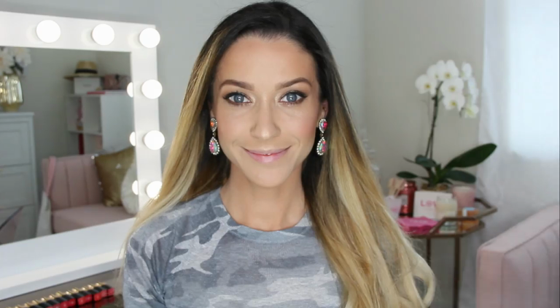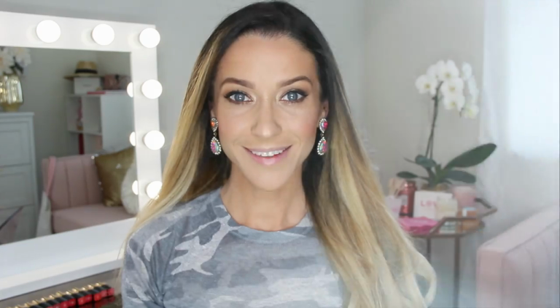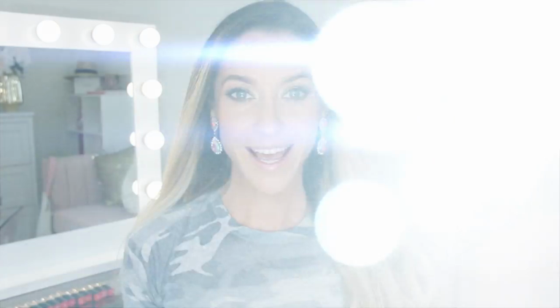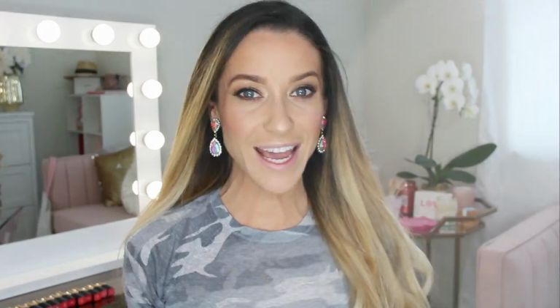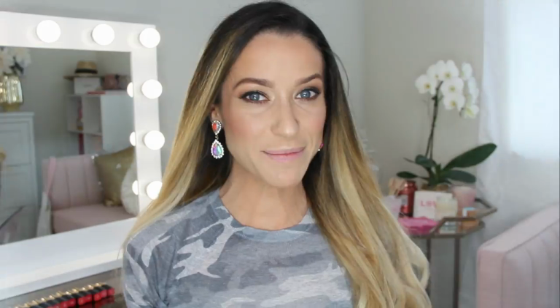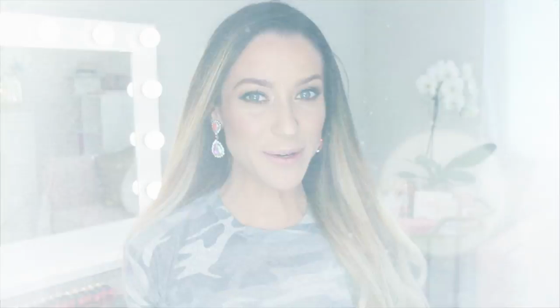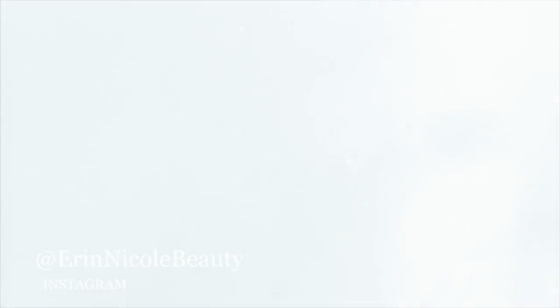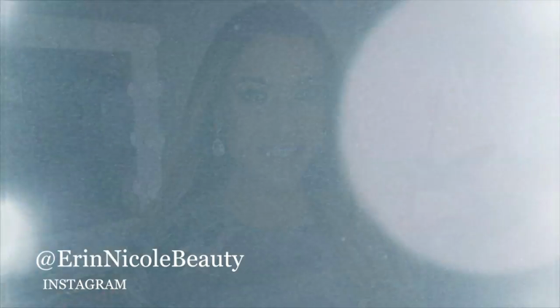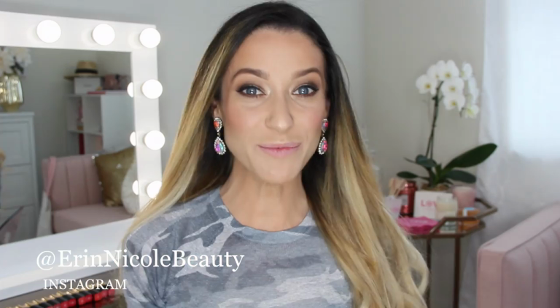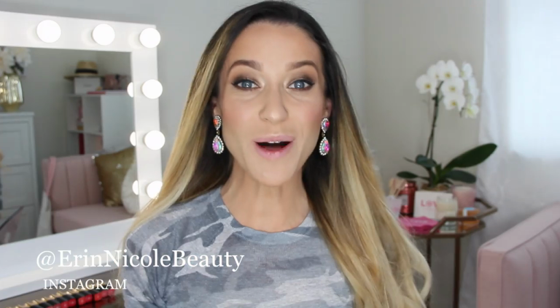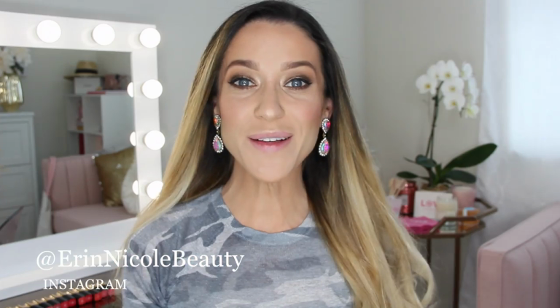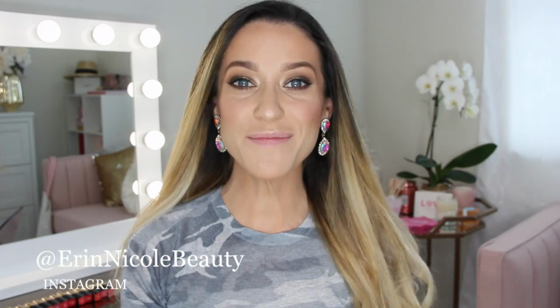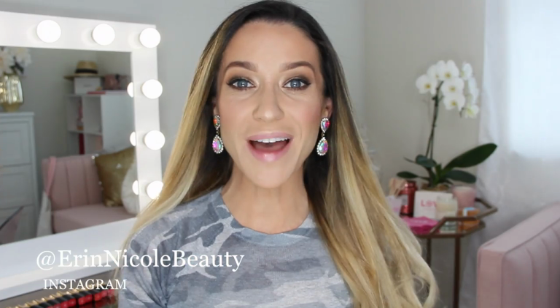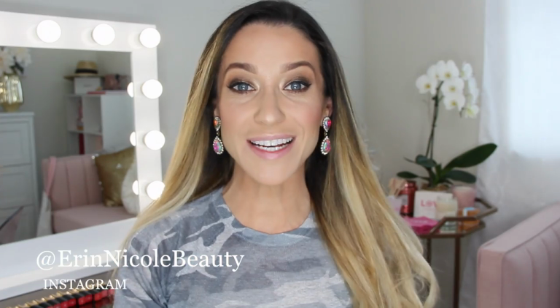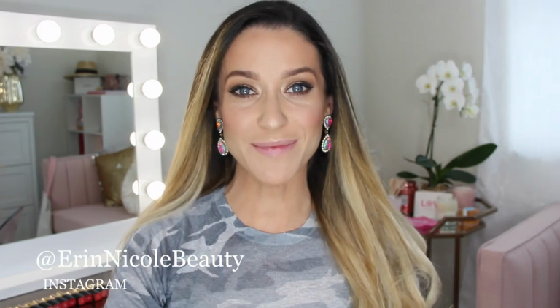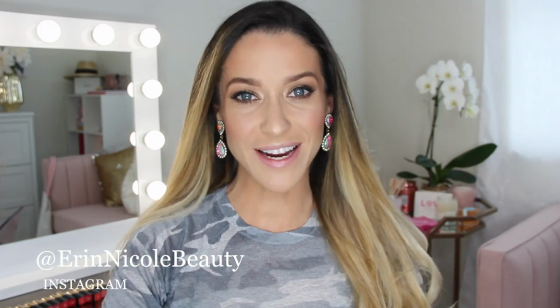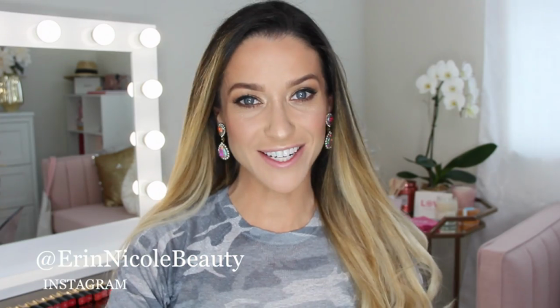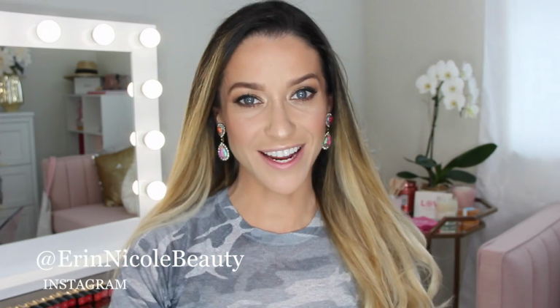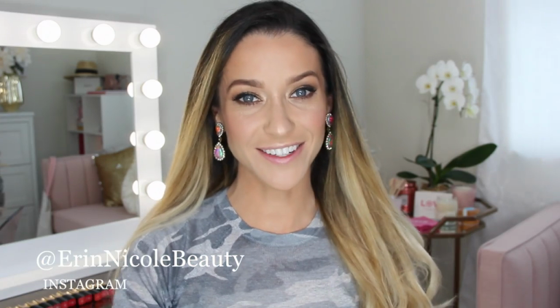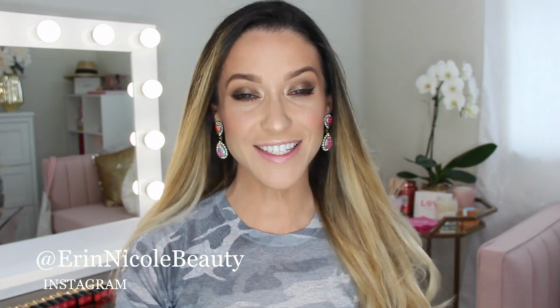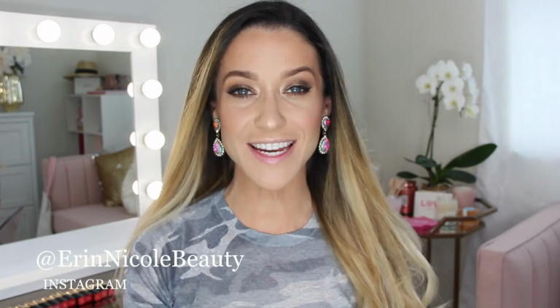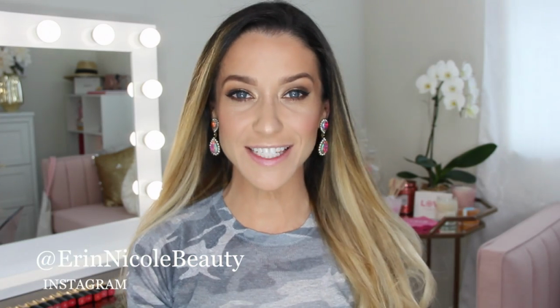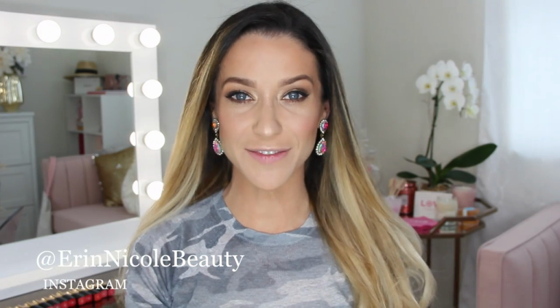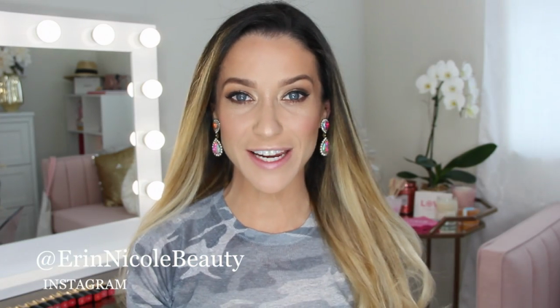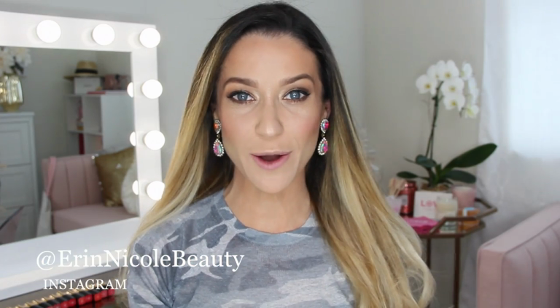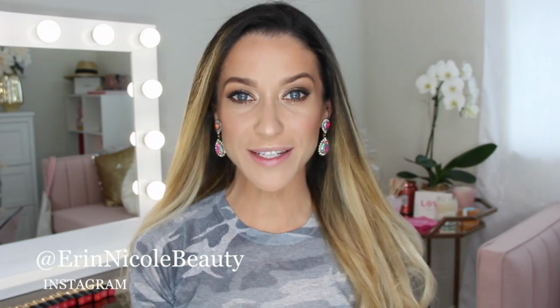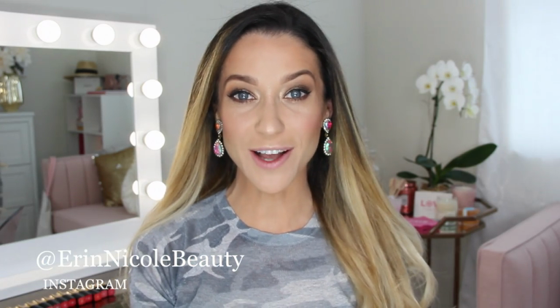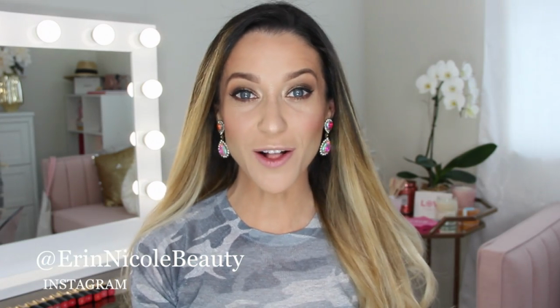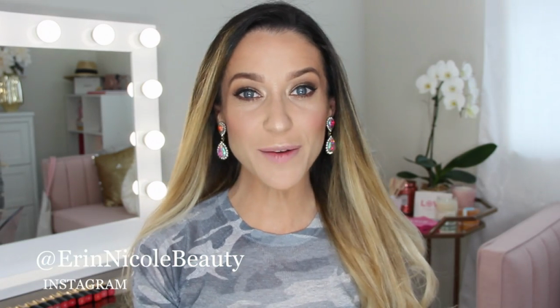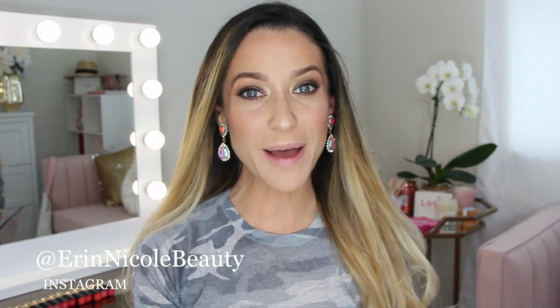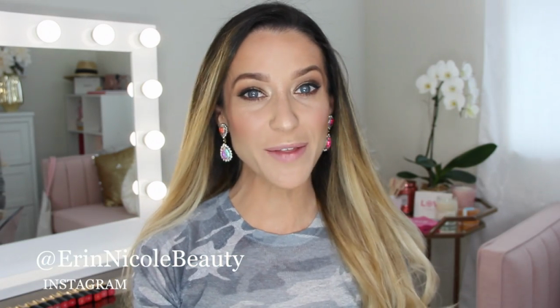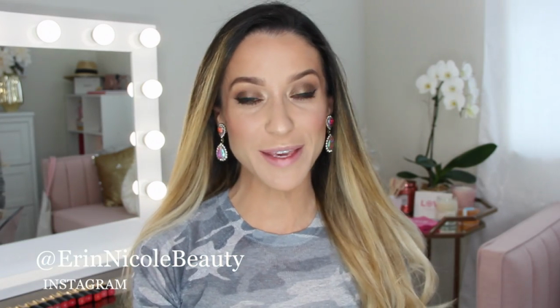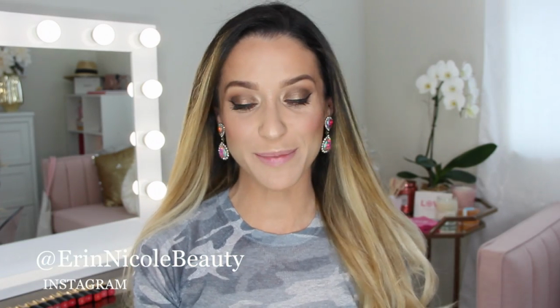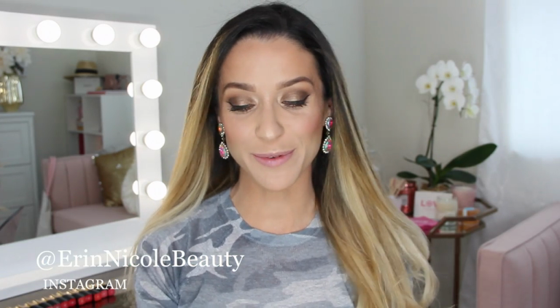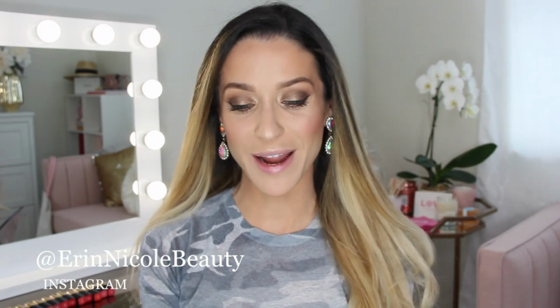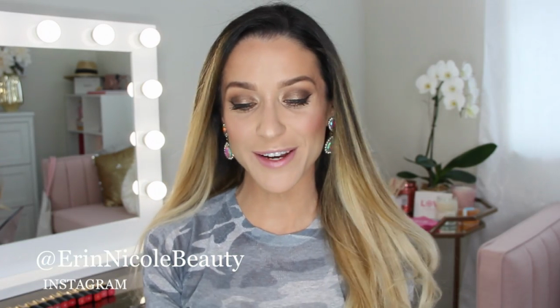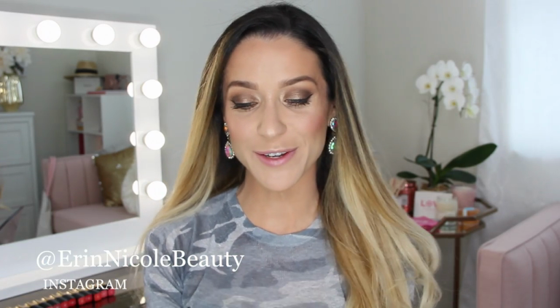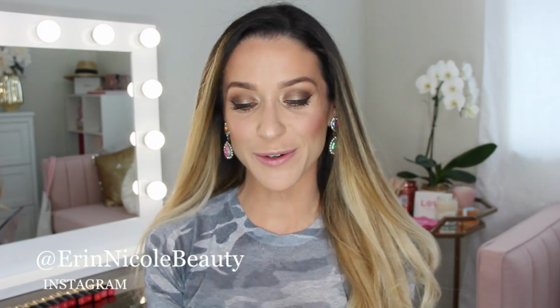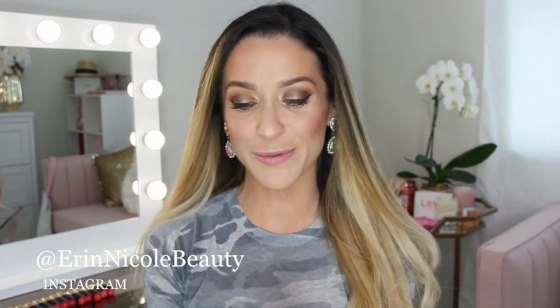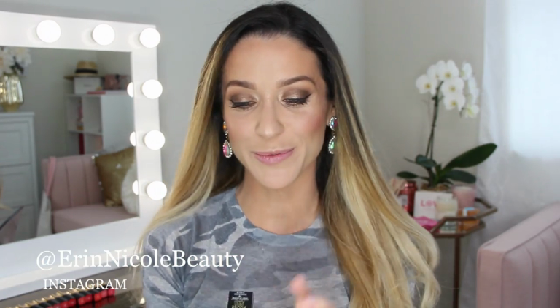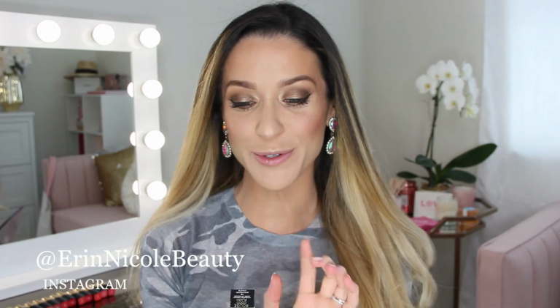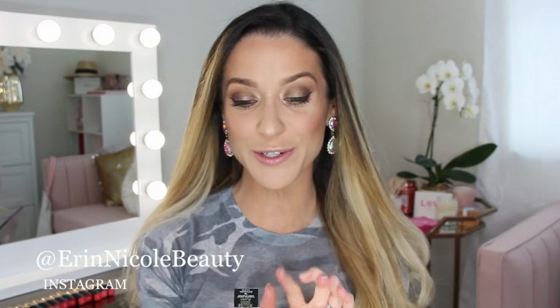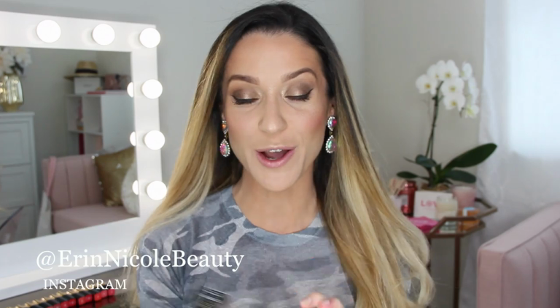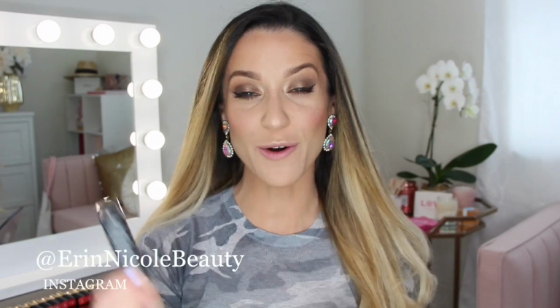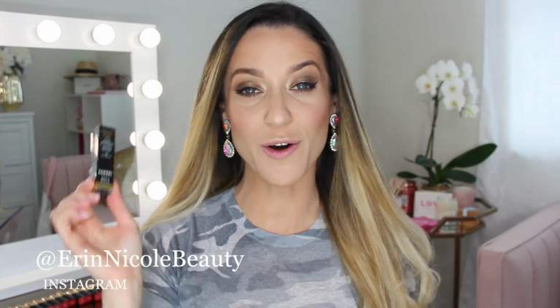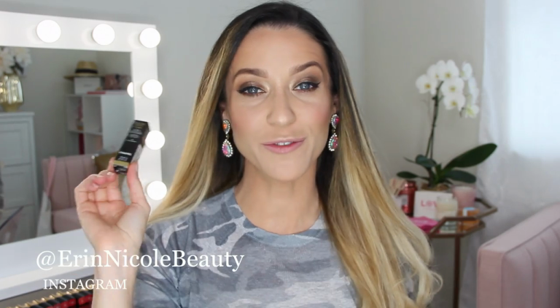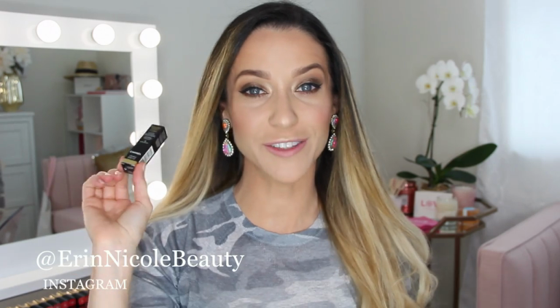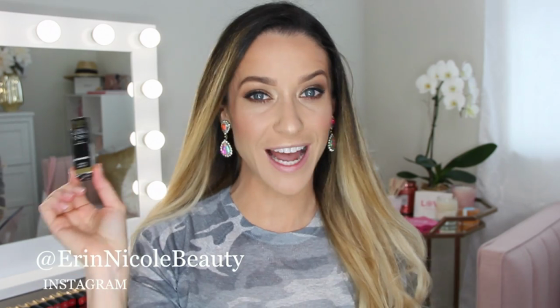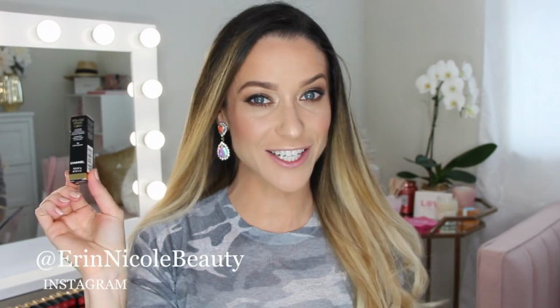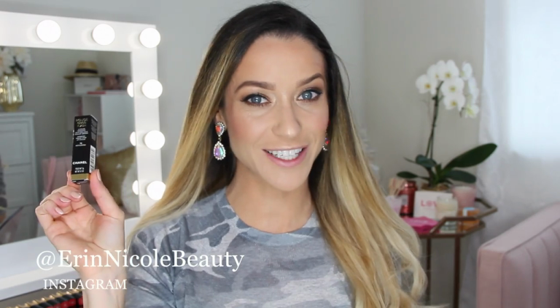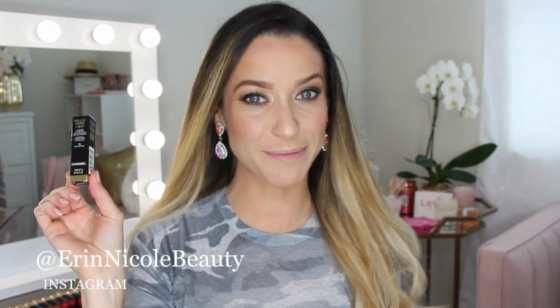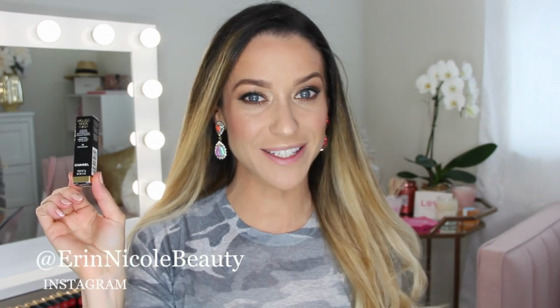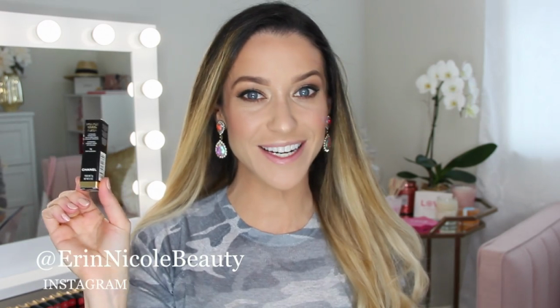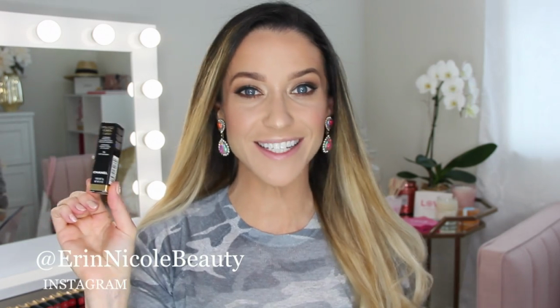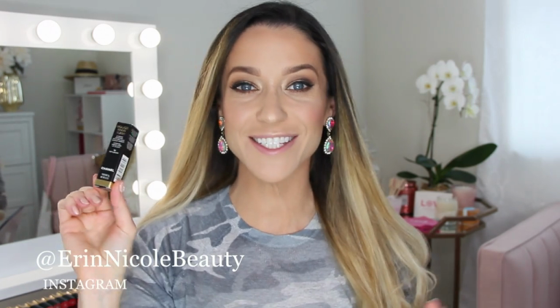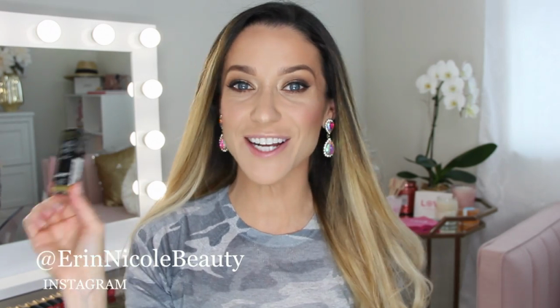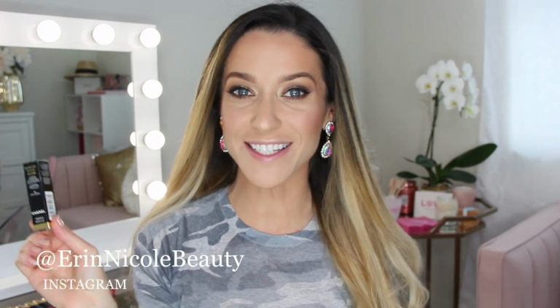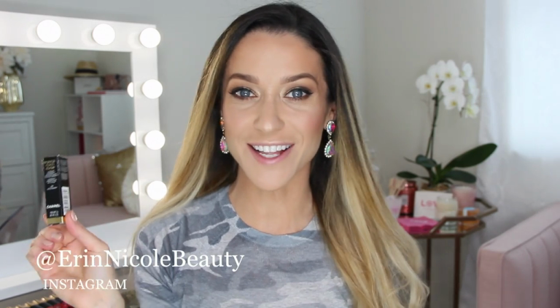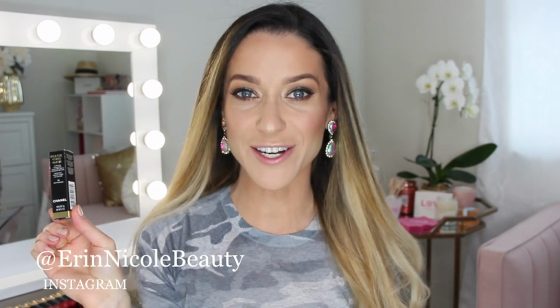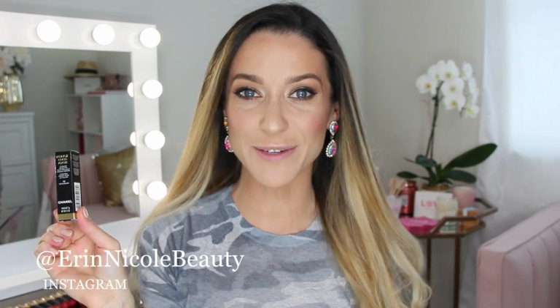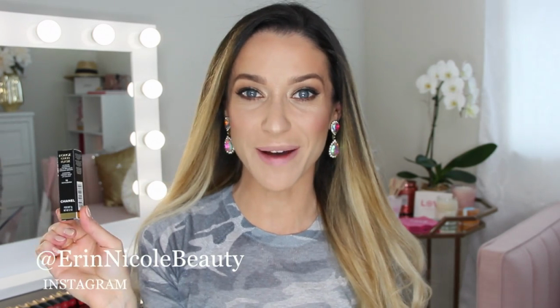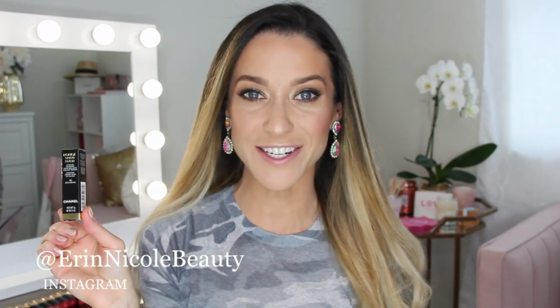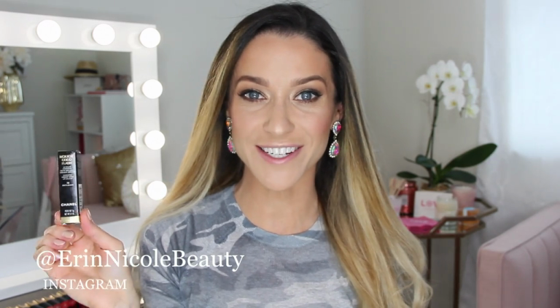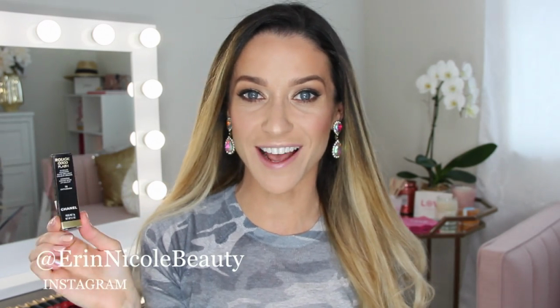Hey beauties, welcome back to my channel. Today's video is all about the brand new Rouge Coco Flash Lipsticks just launched by Chanel.